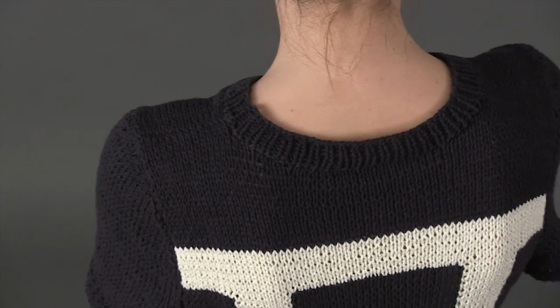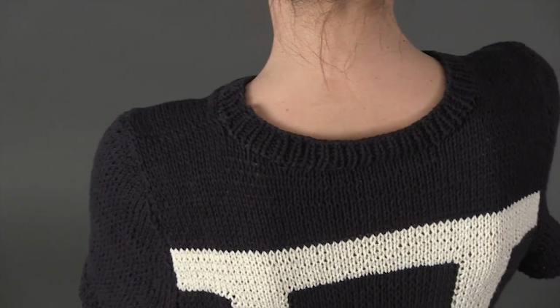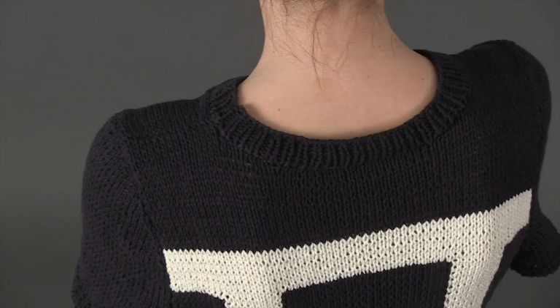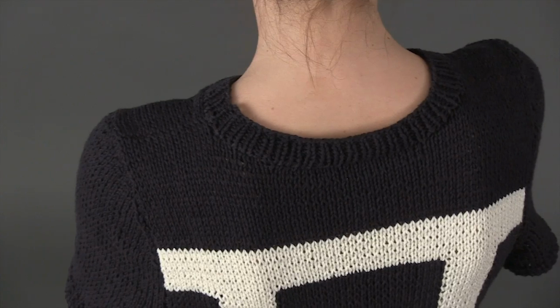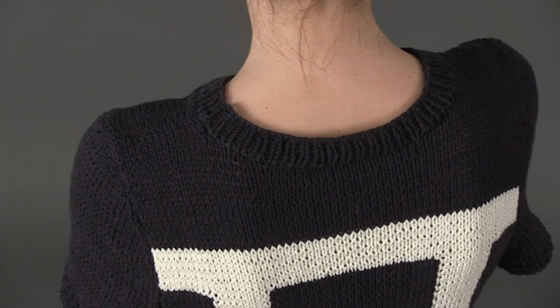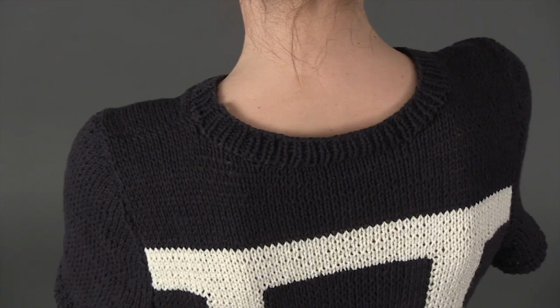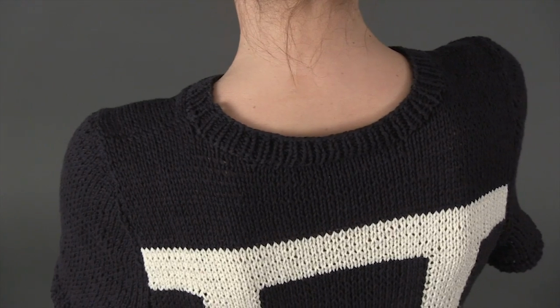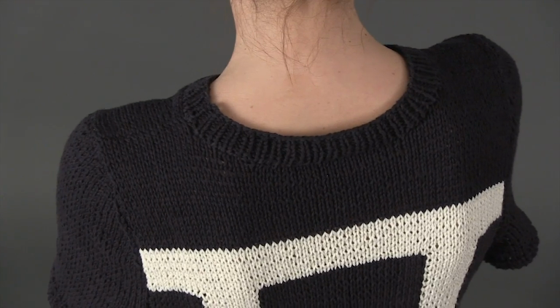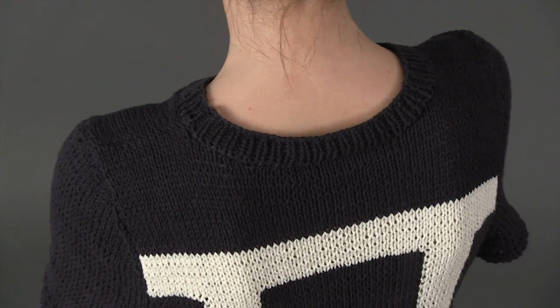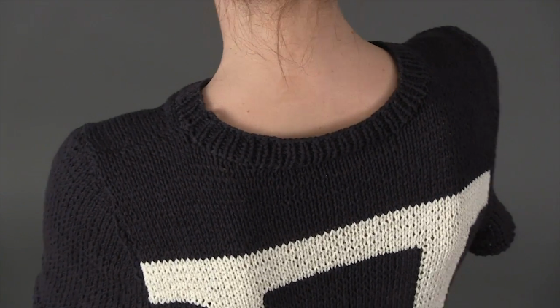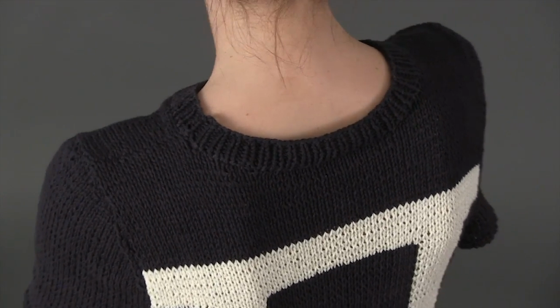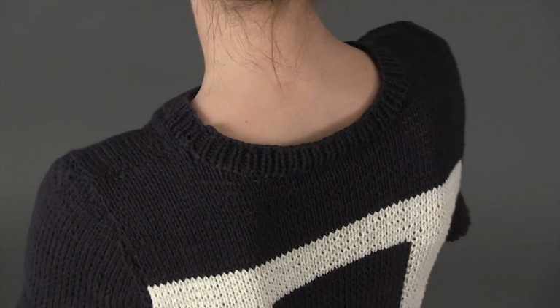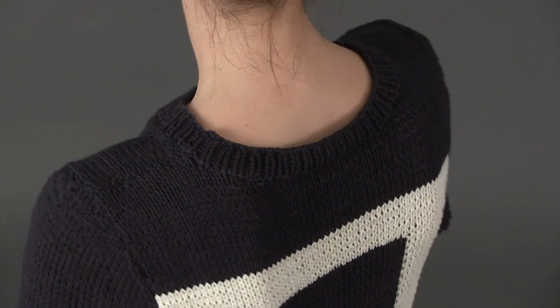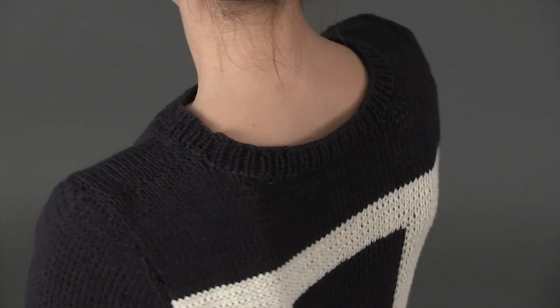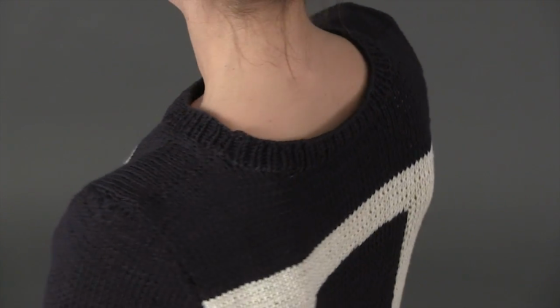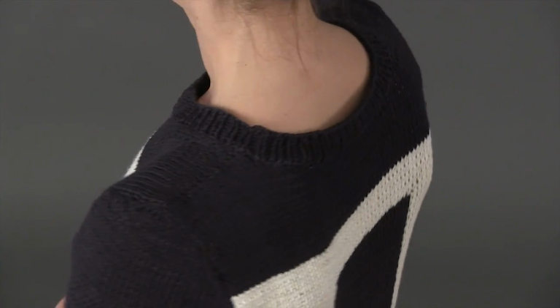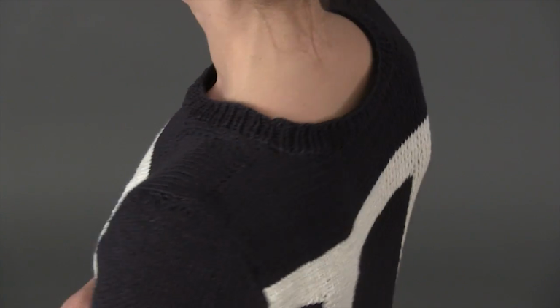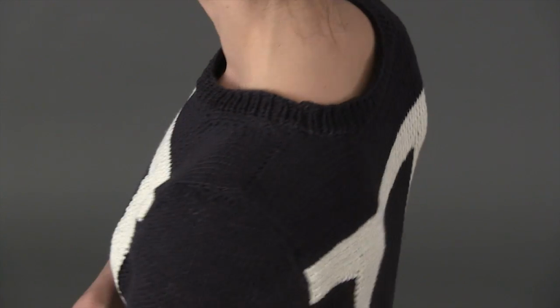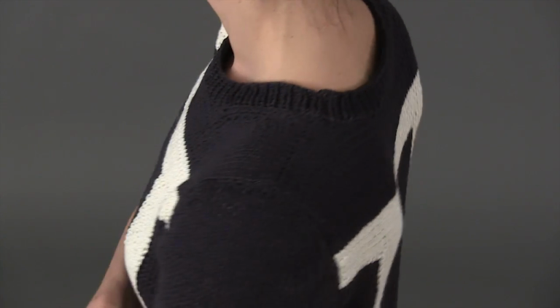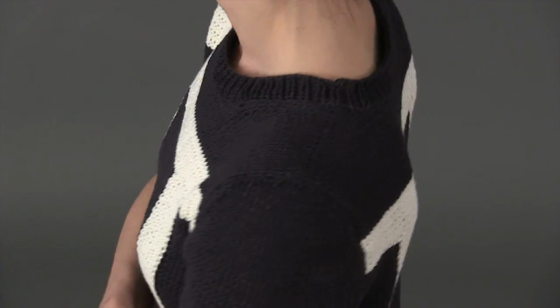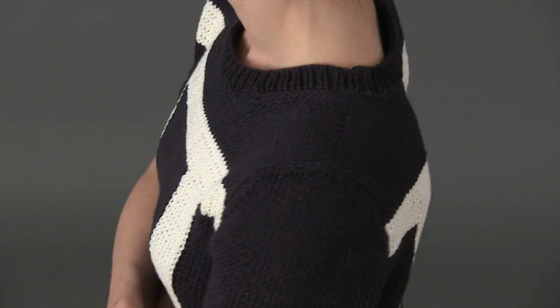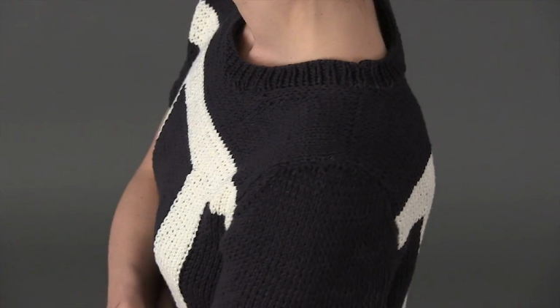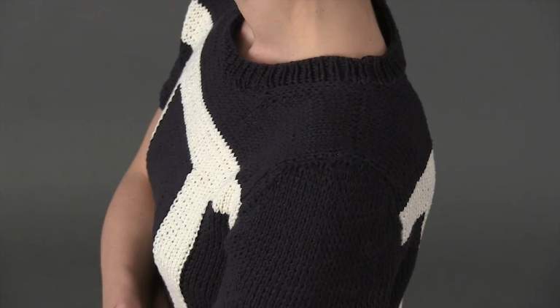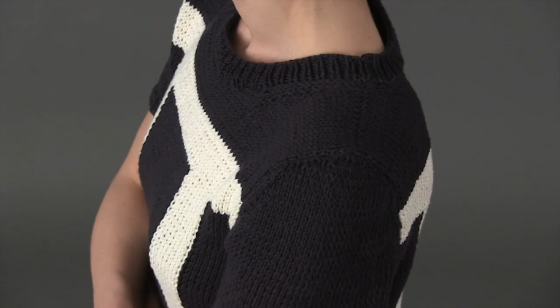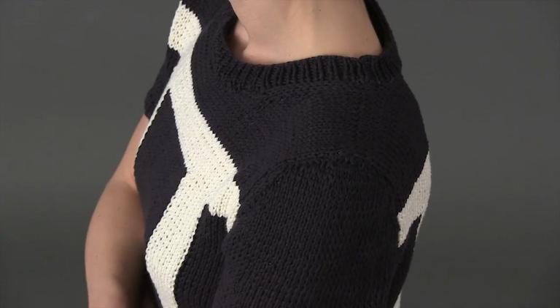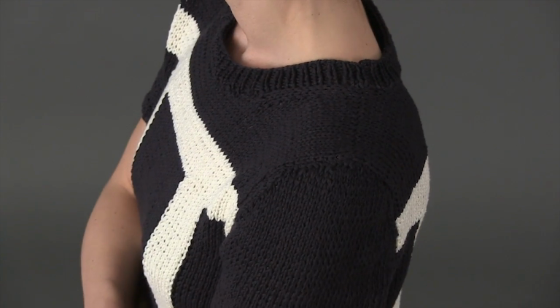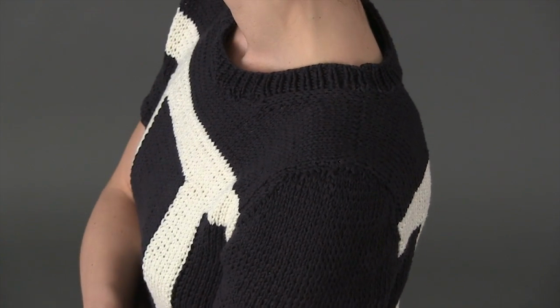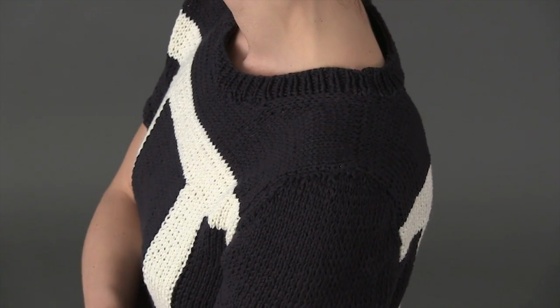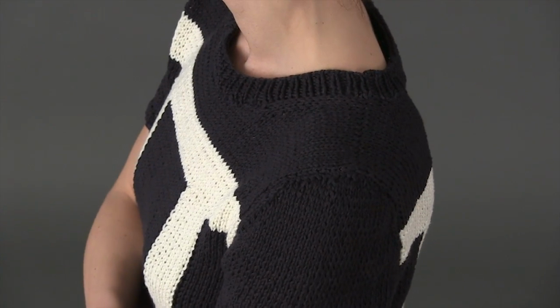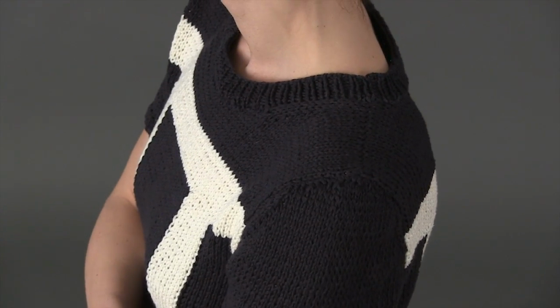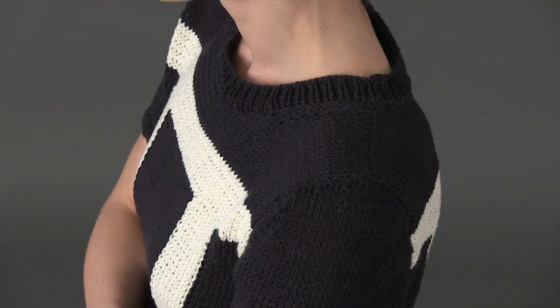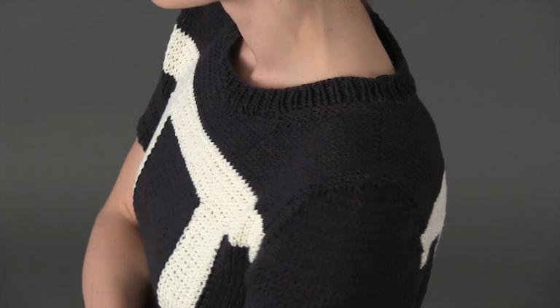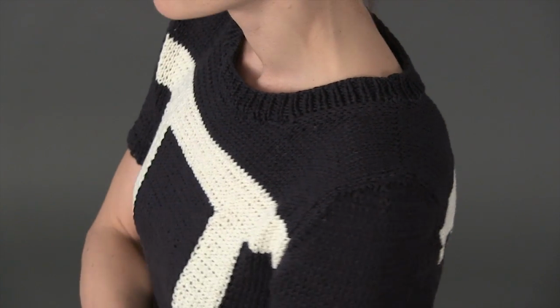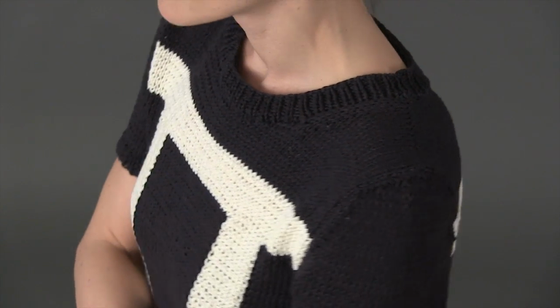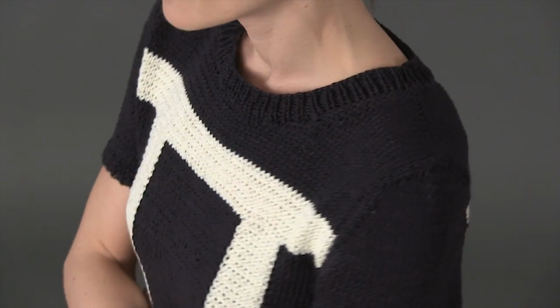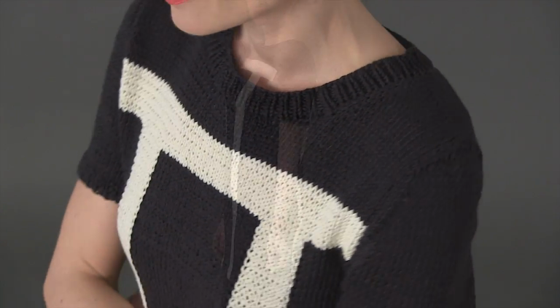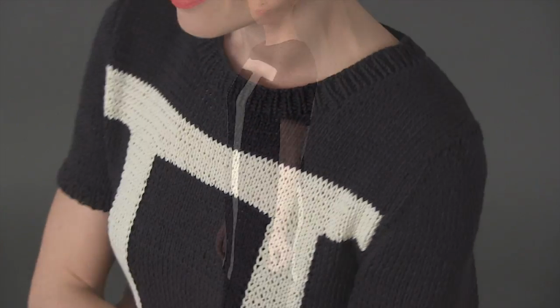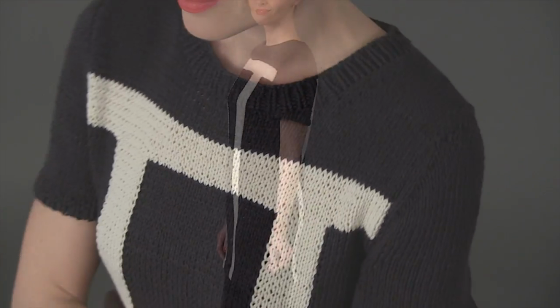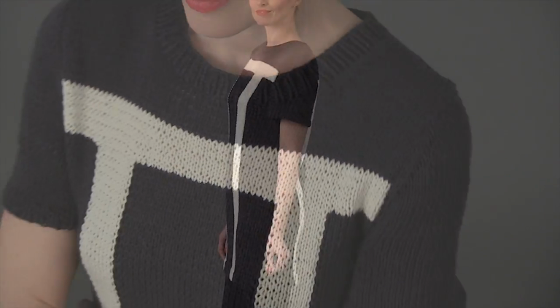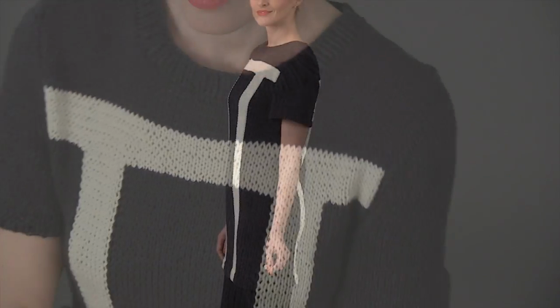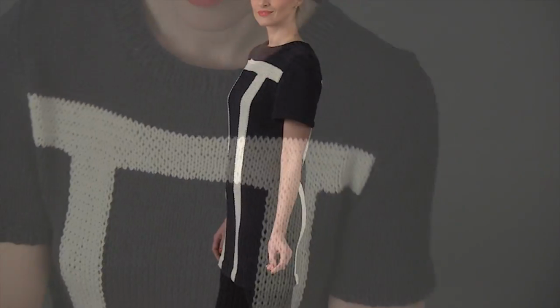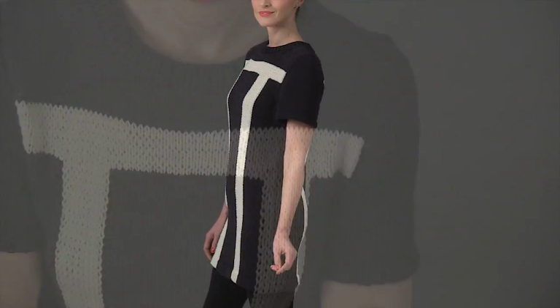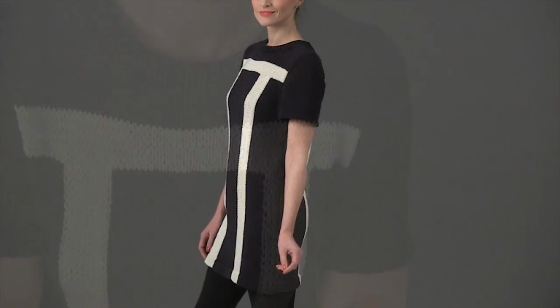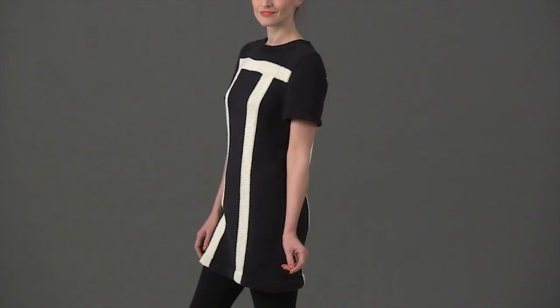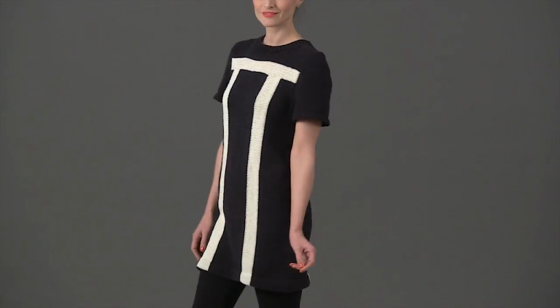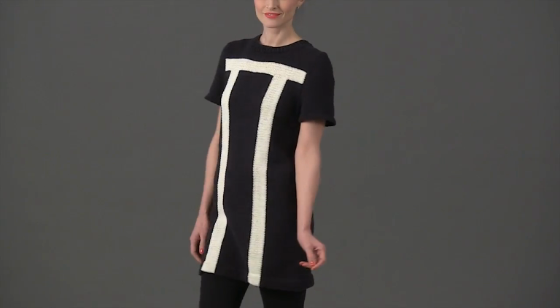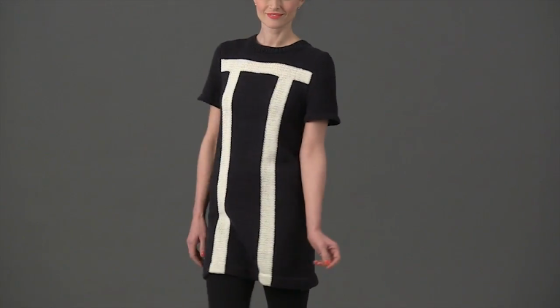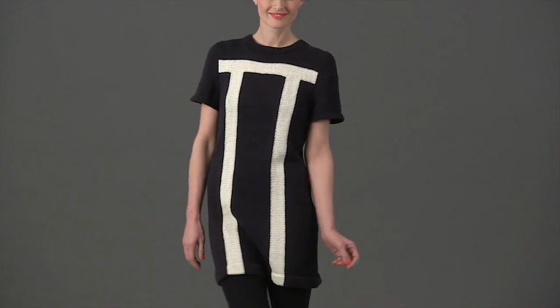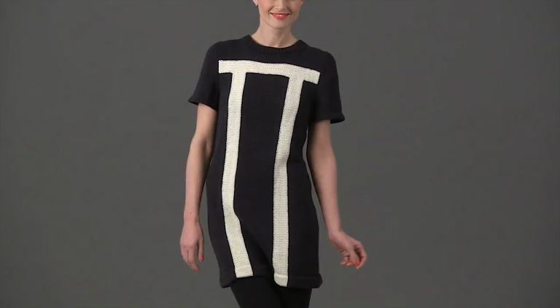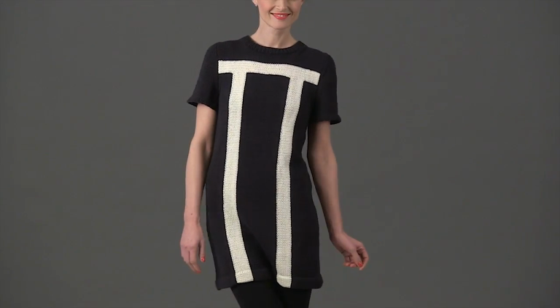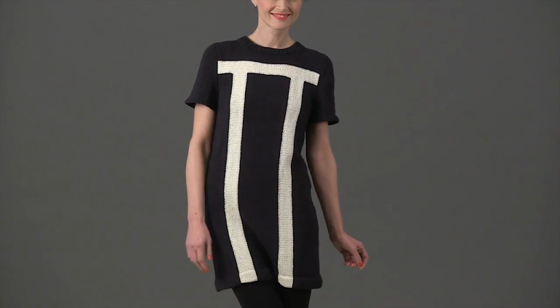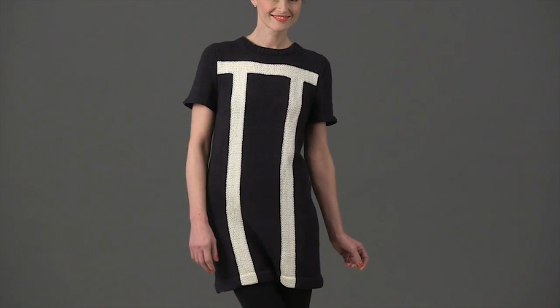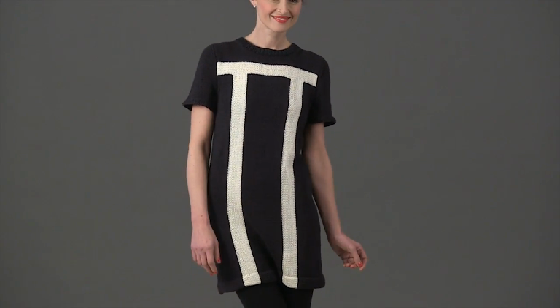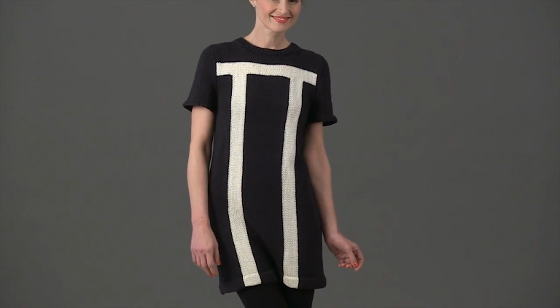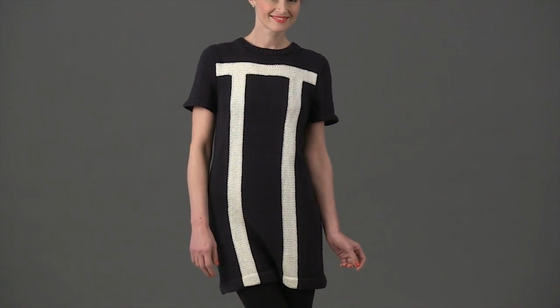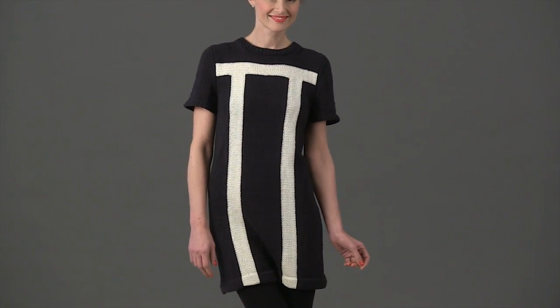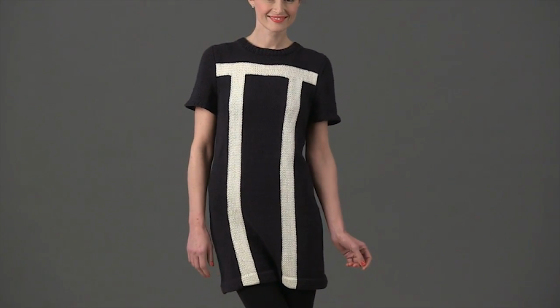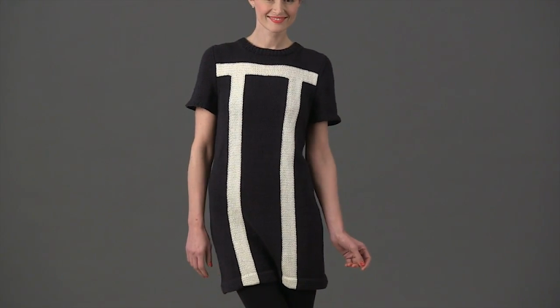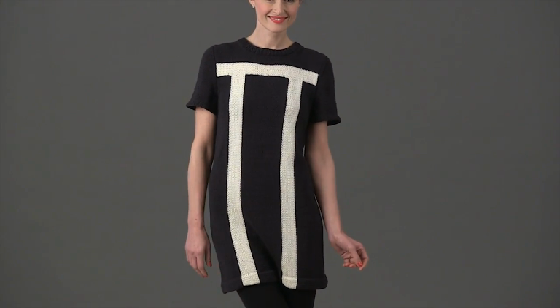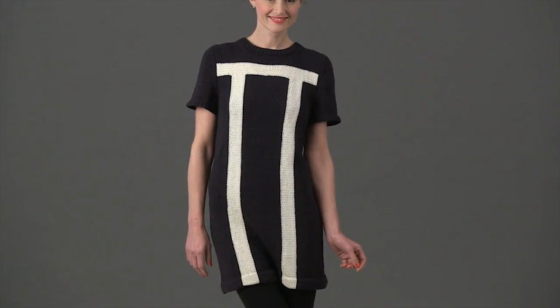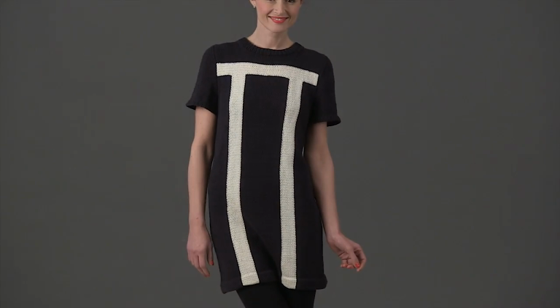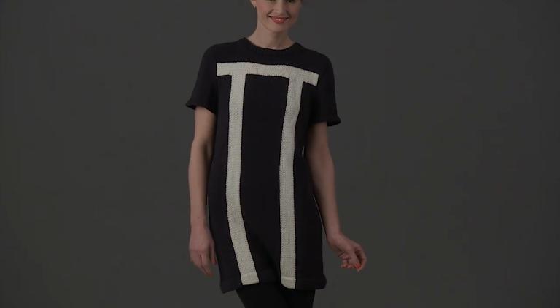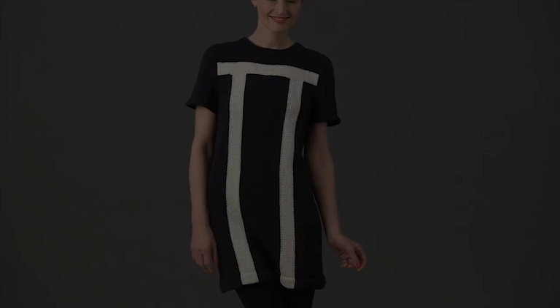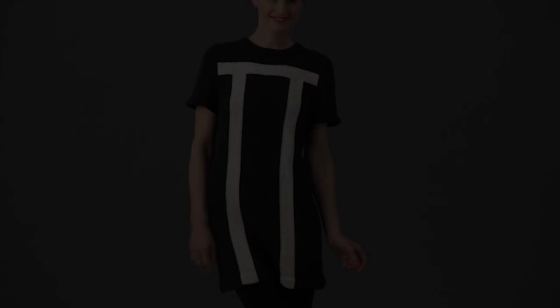This casual and modern take on the little black dress will take you from work to play this summer in no time flat.